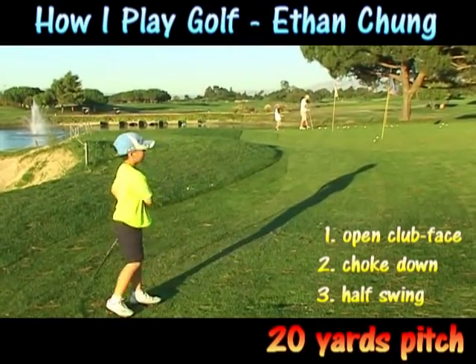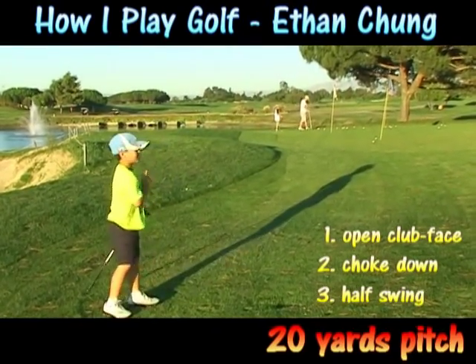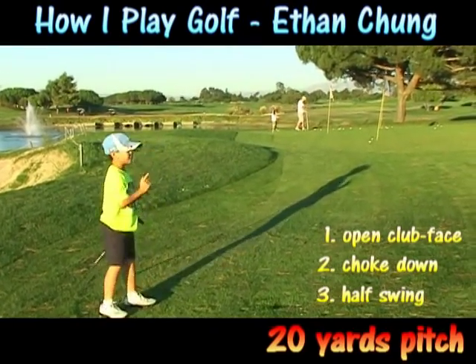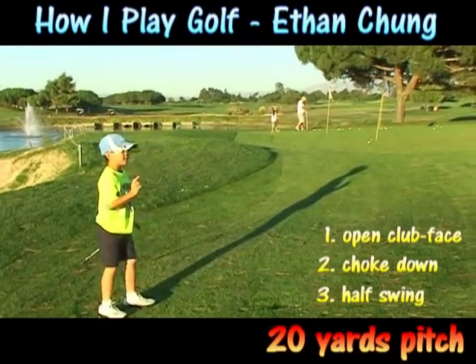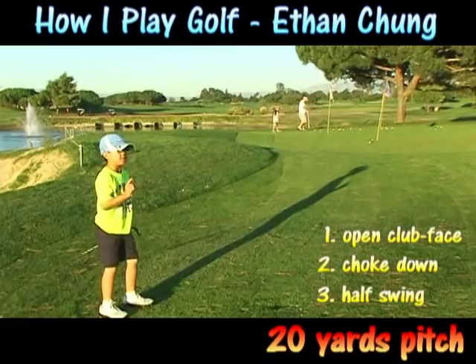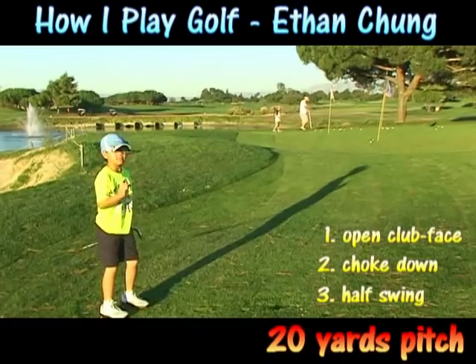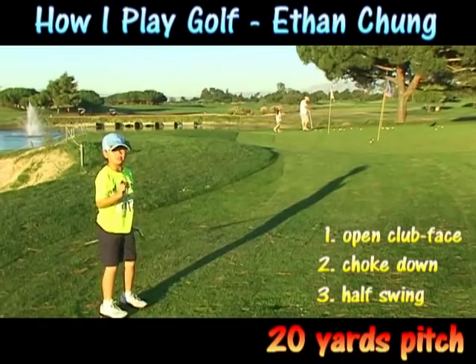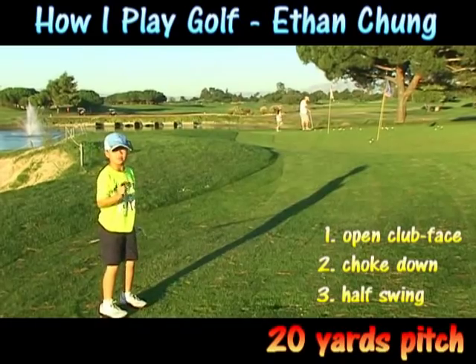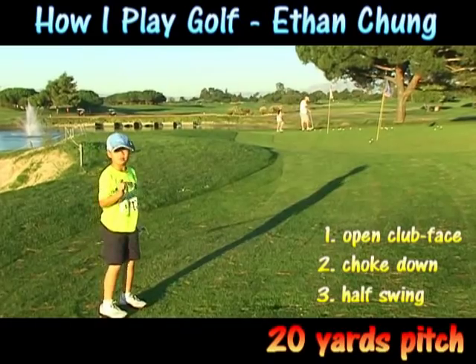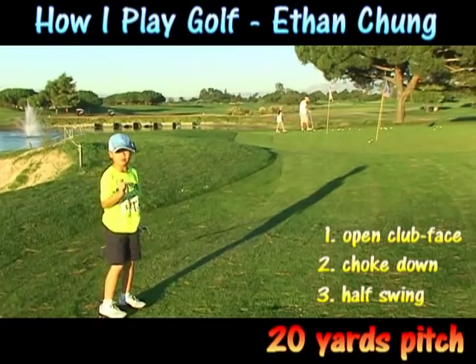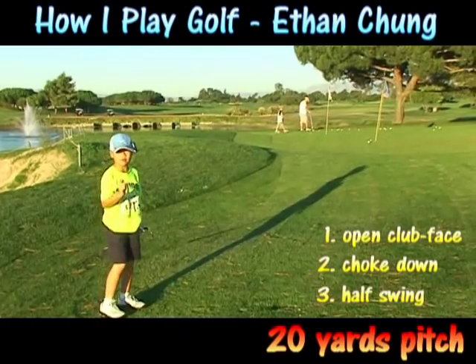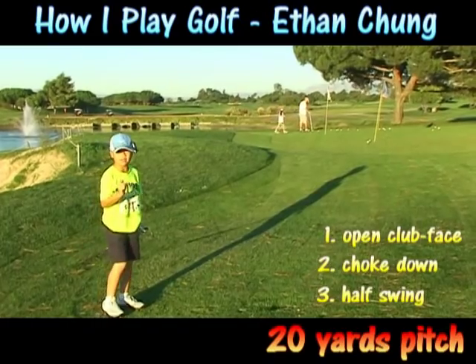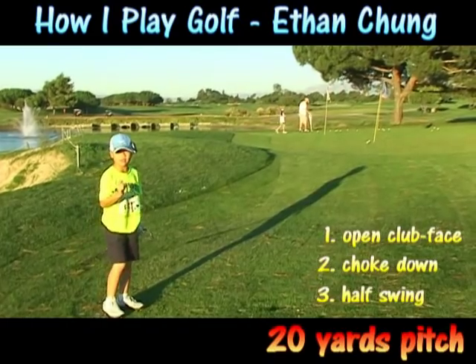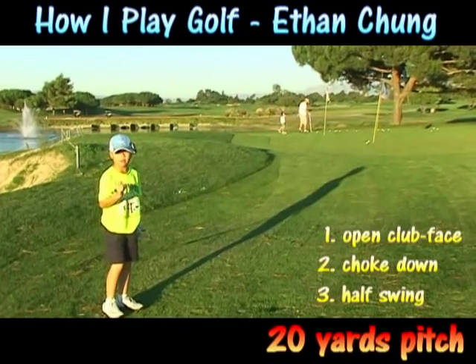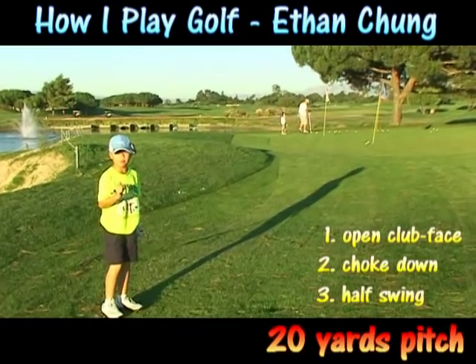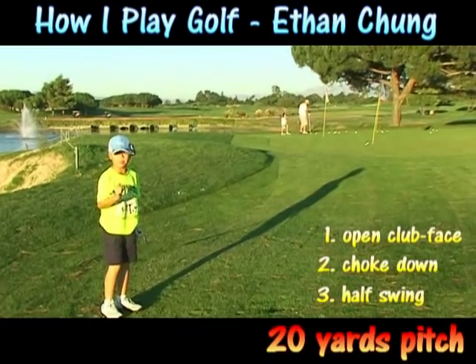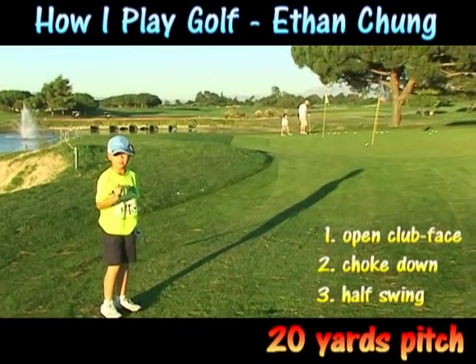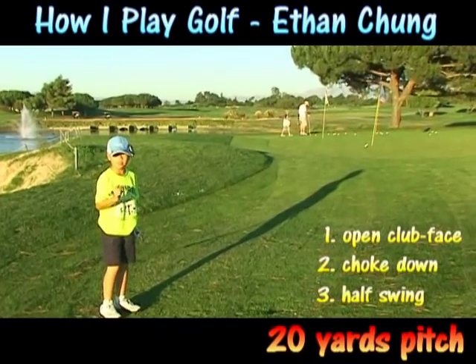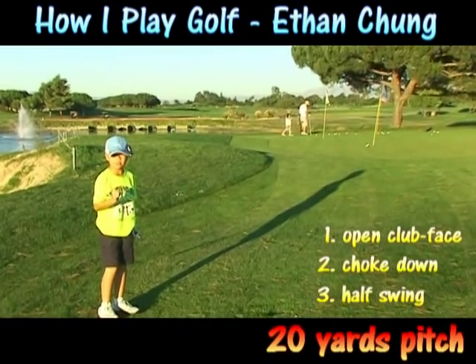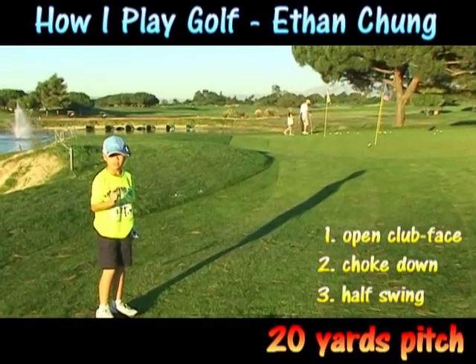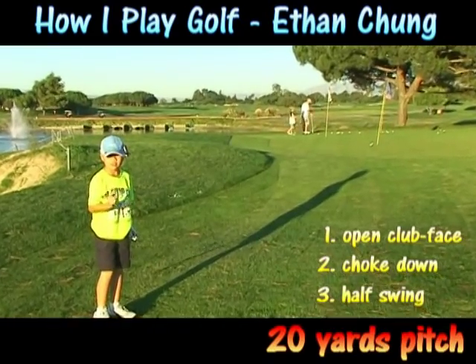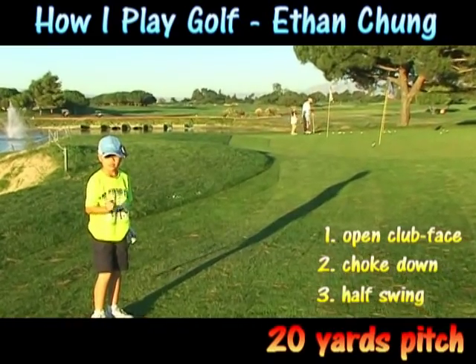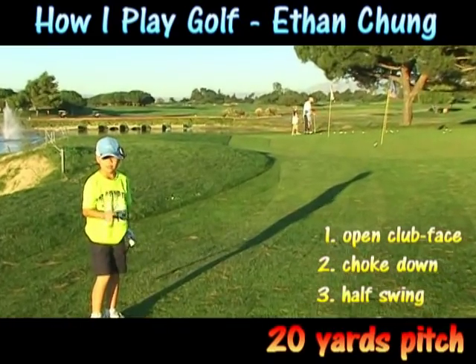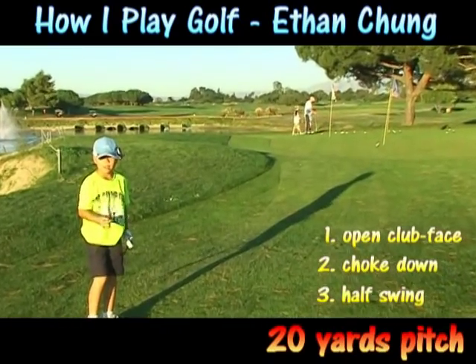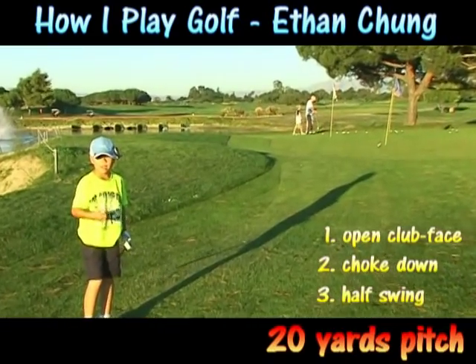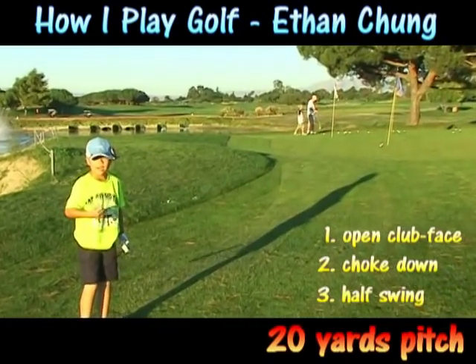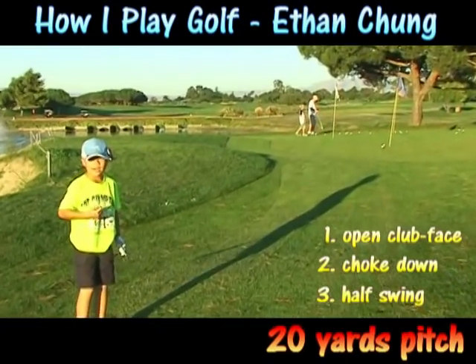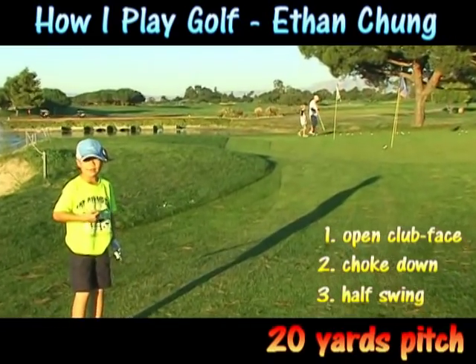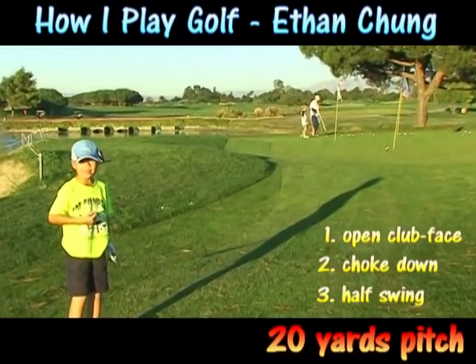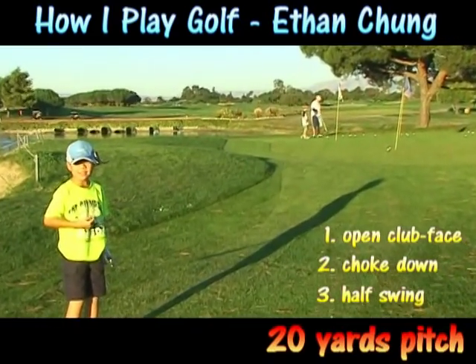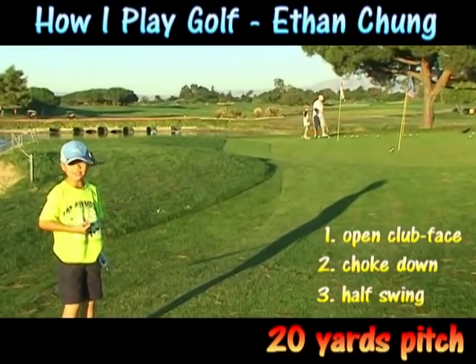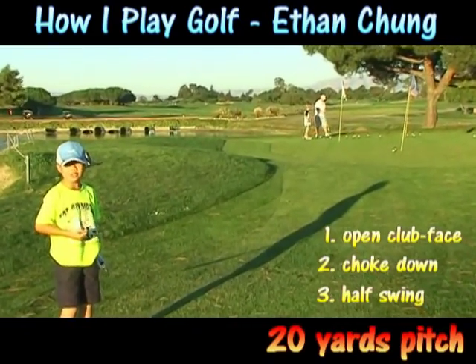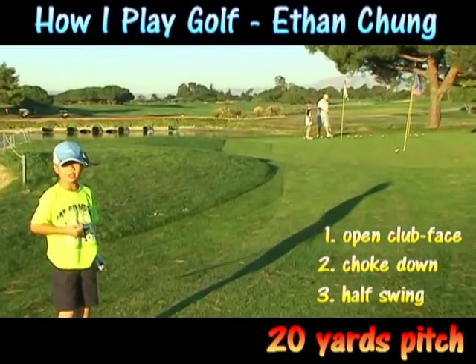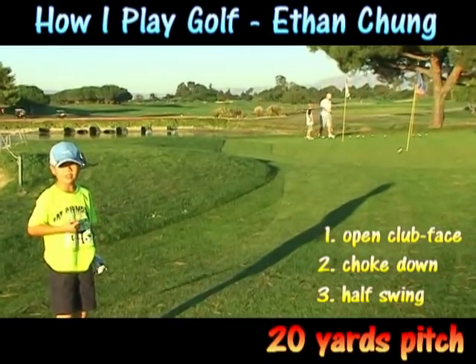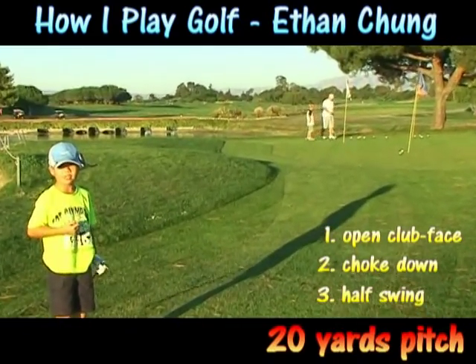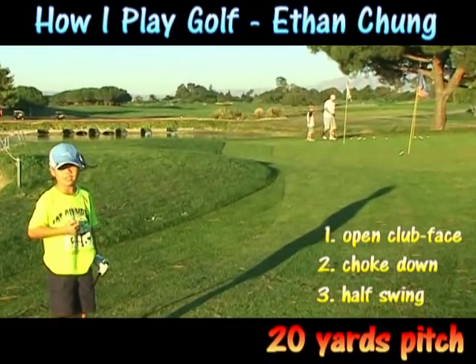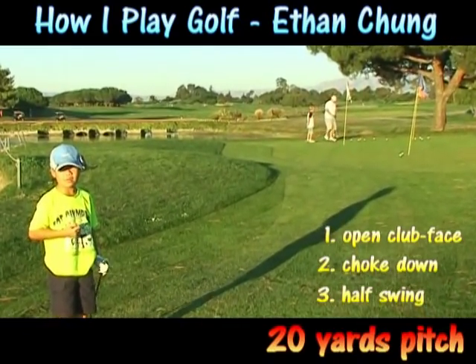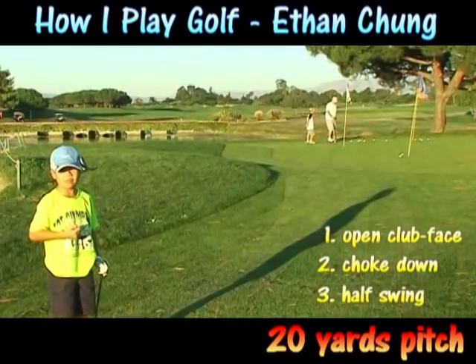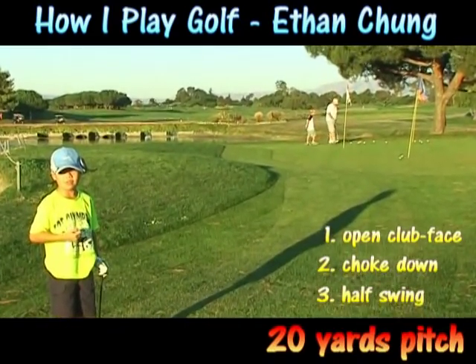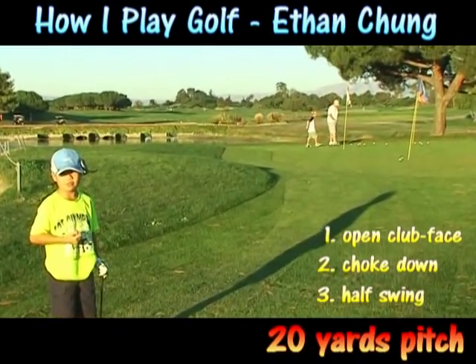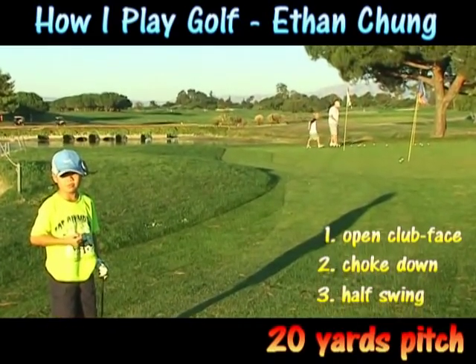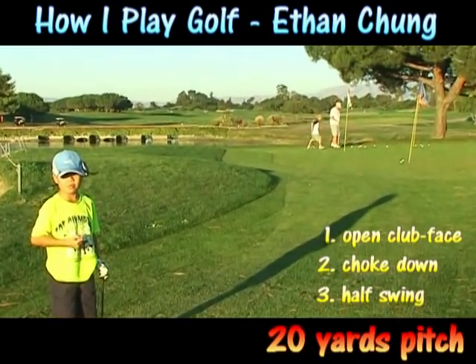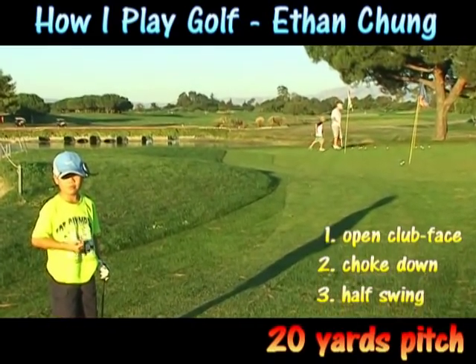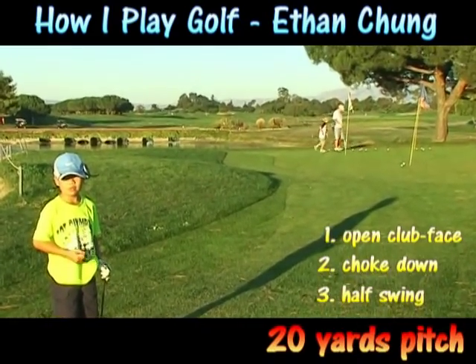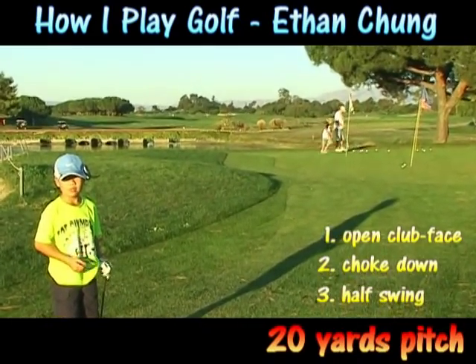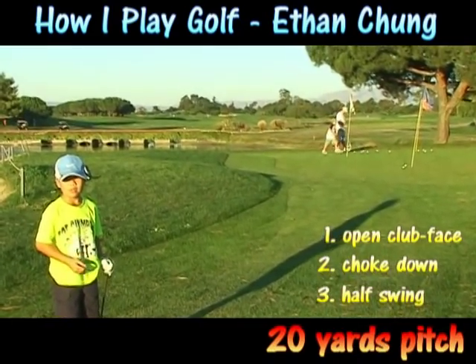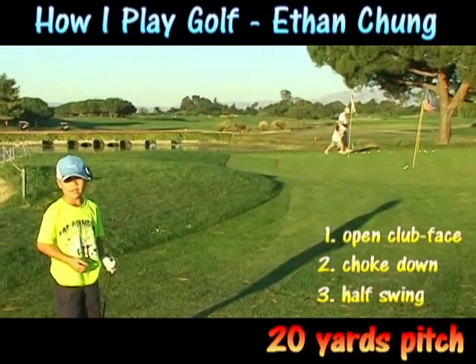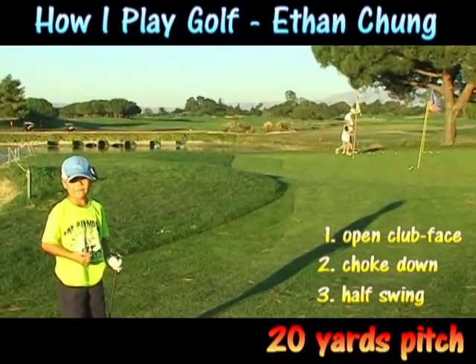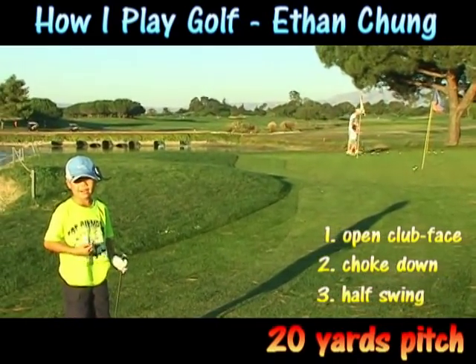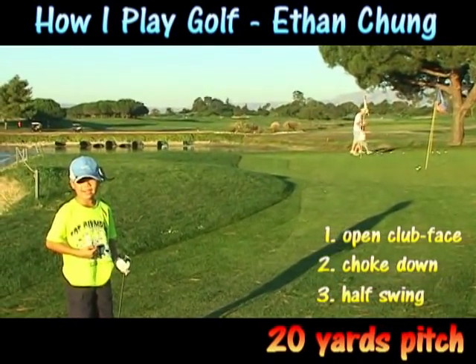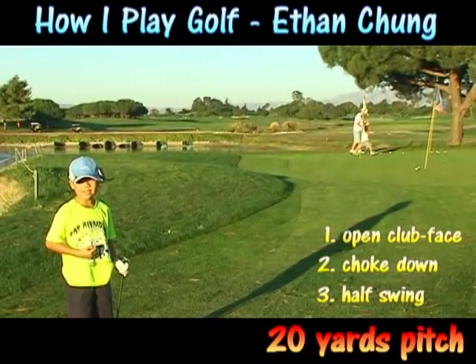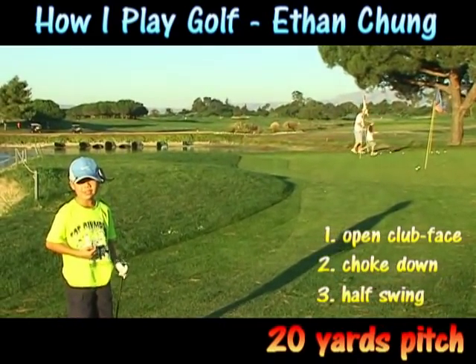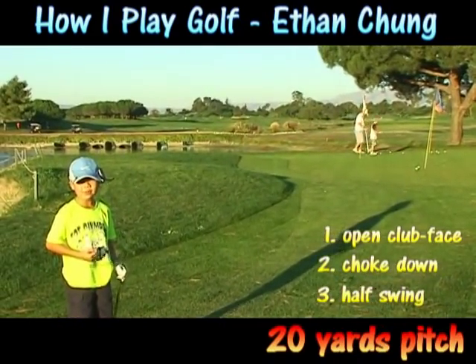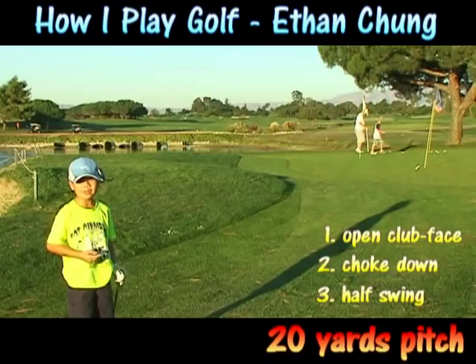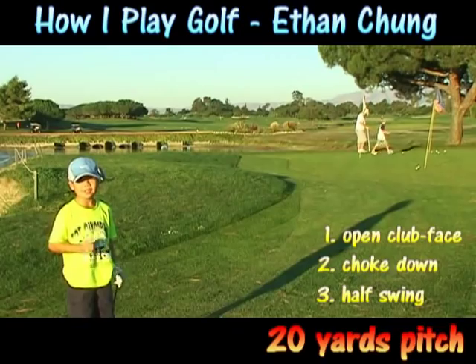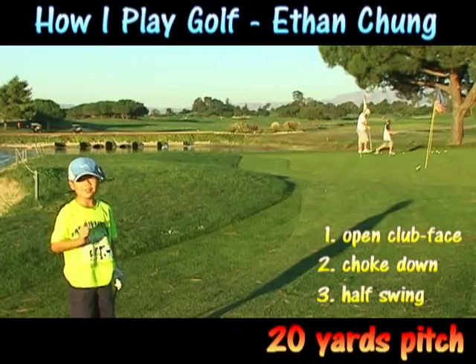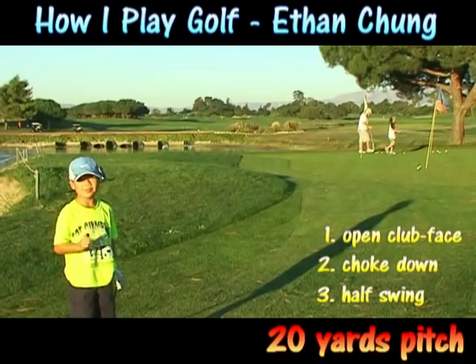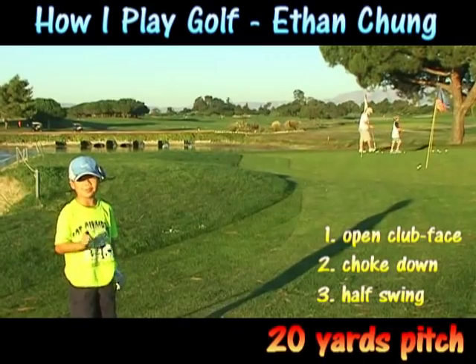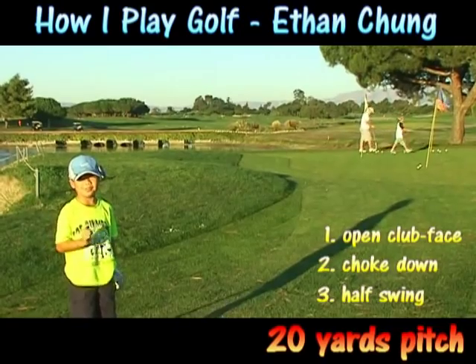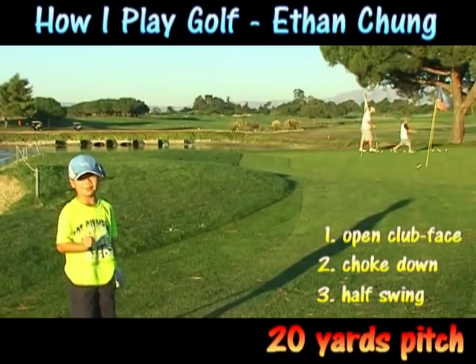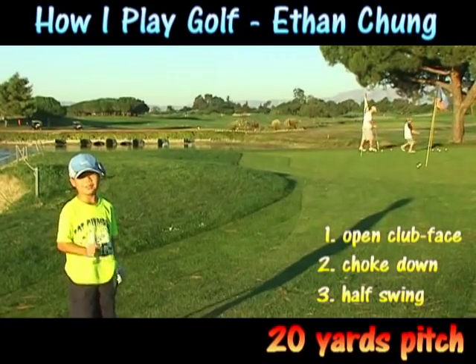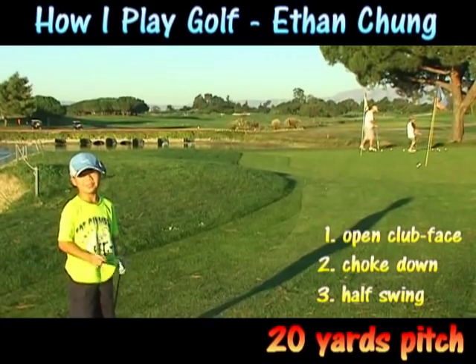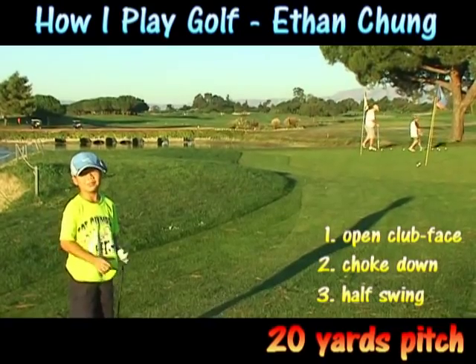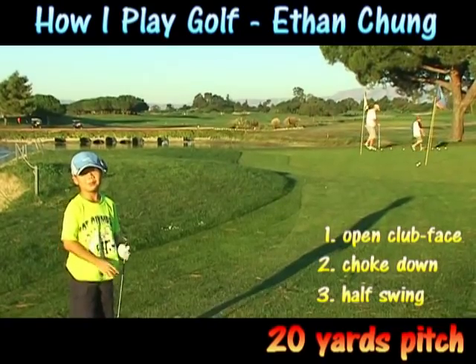That's how to do a 20-yard pitch. I'm Ethan Chung, 7 years old. If I can do it, you can do it too.